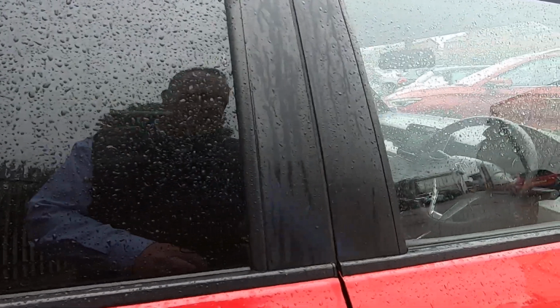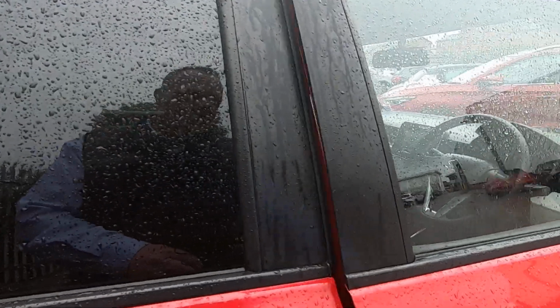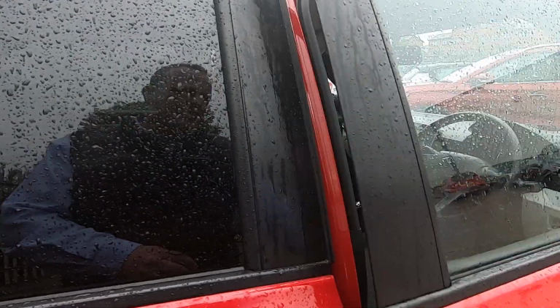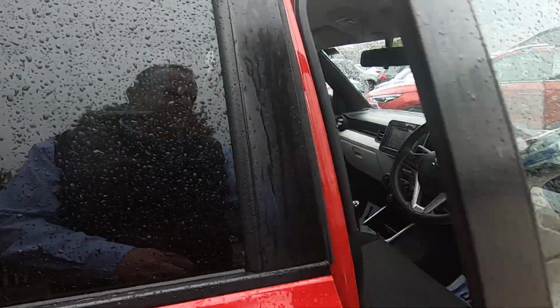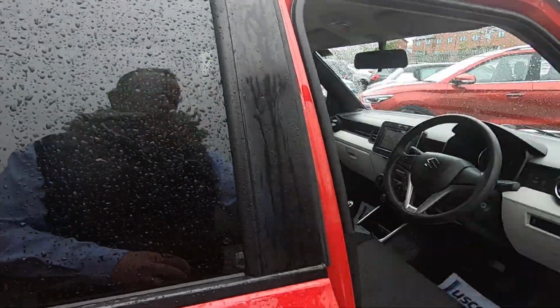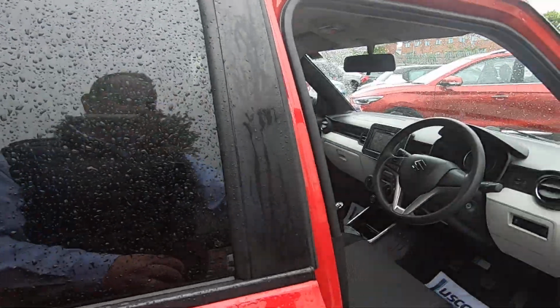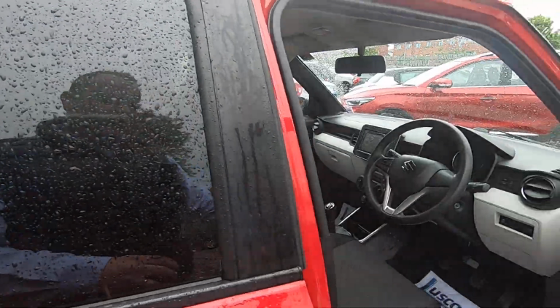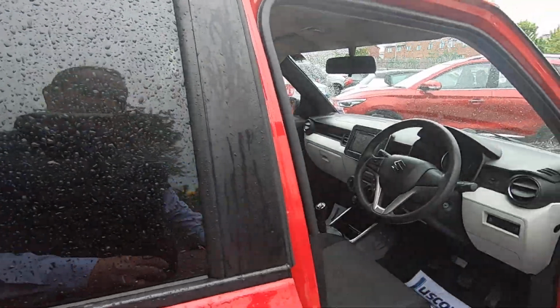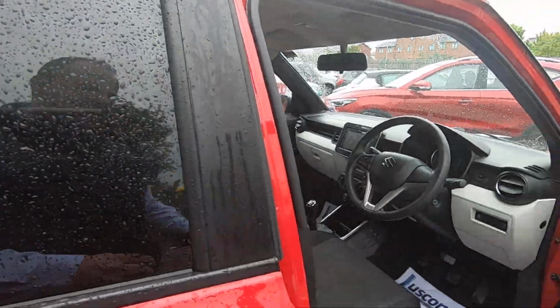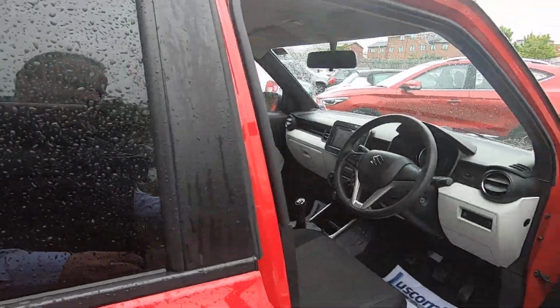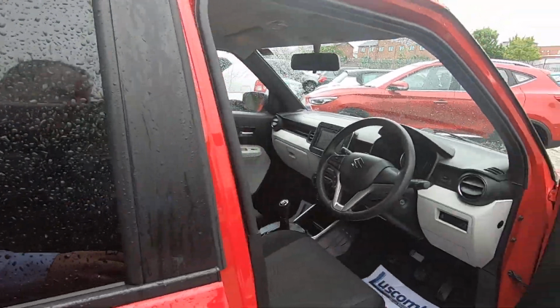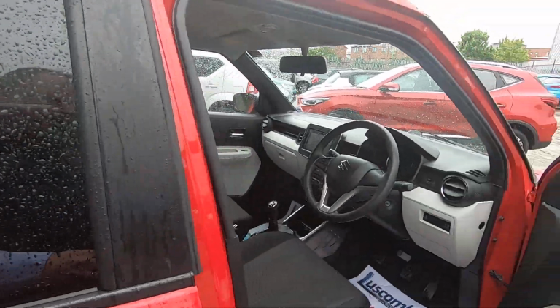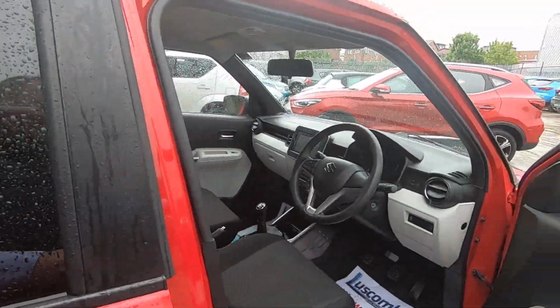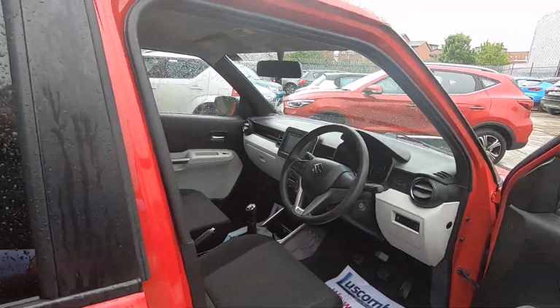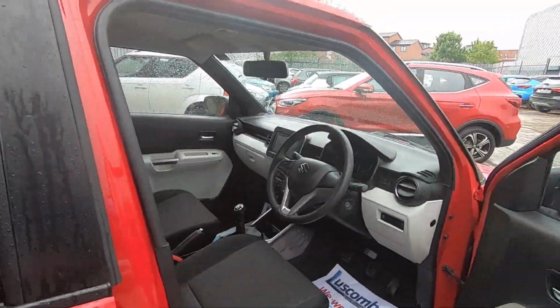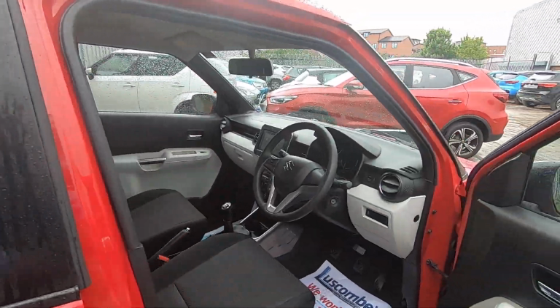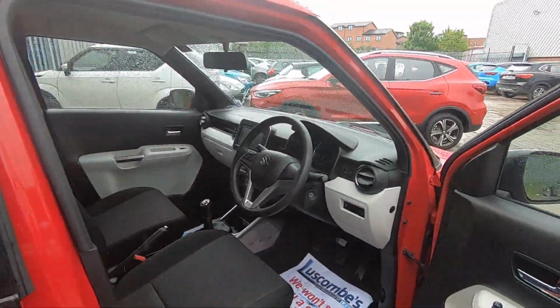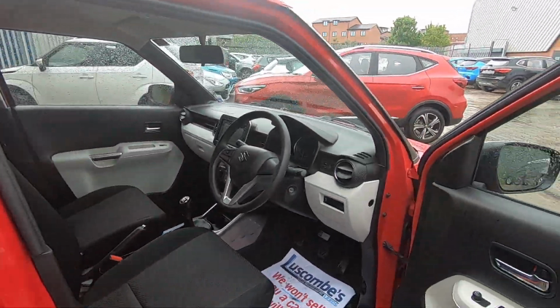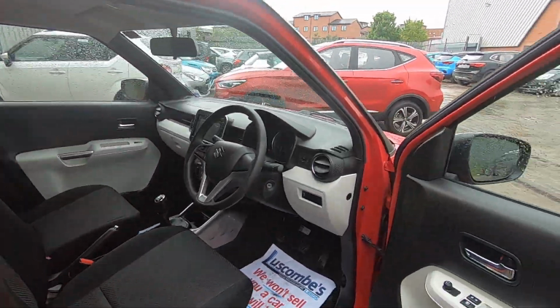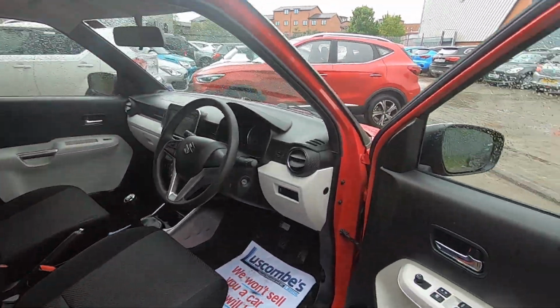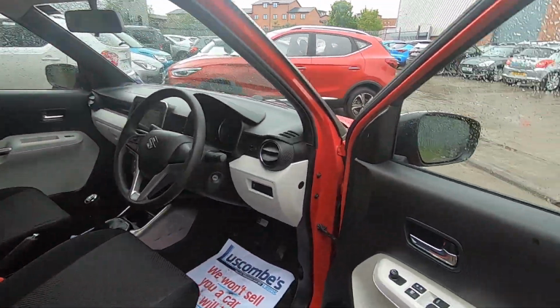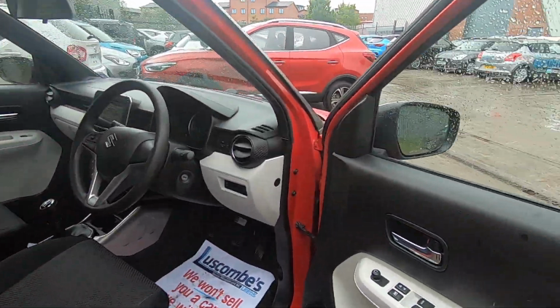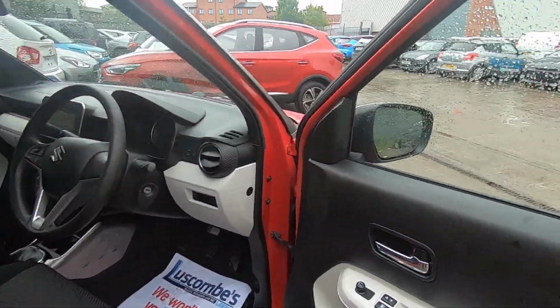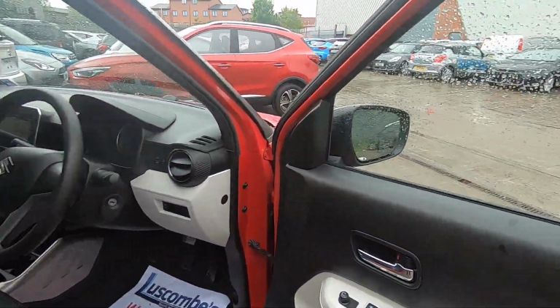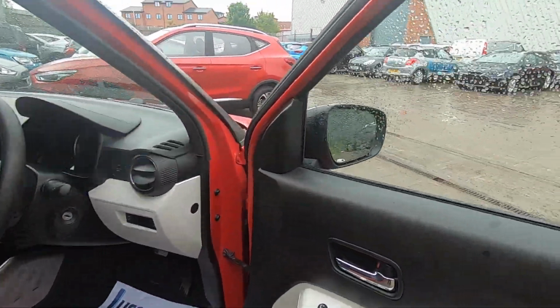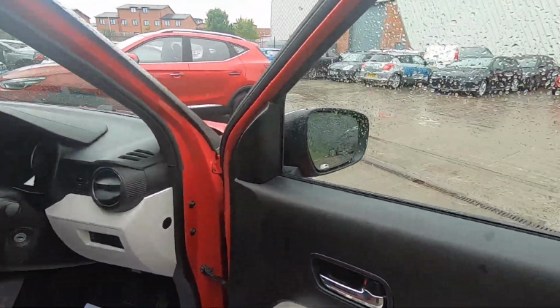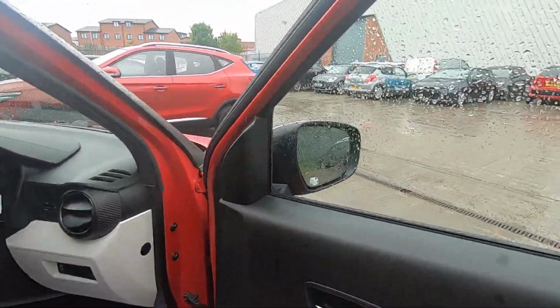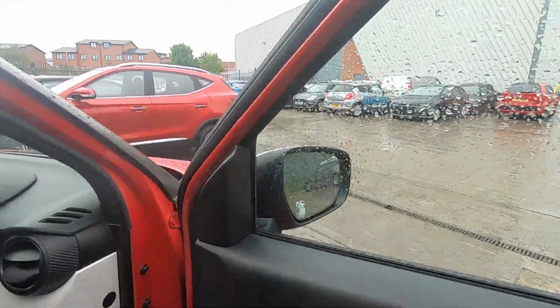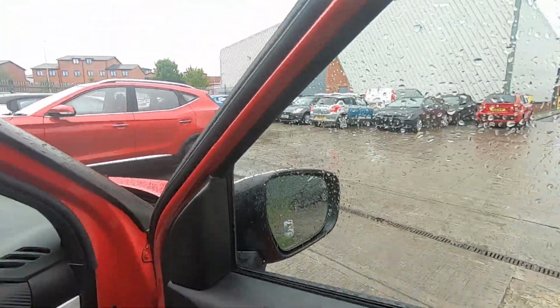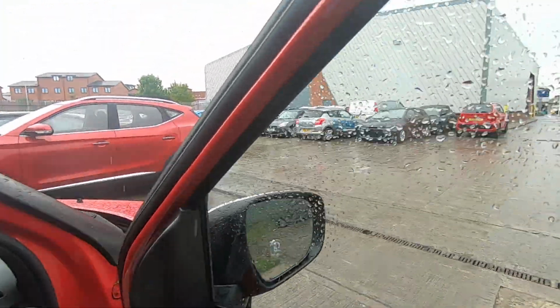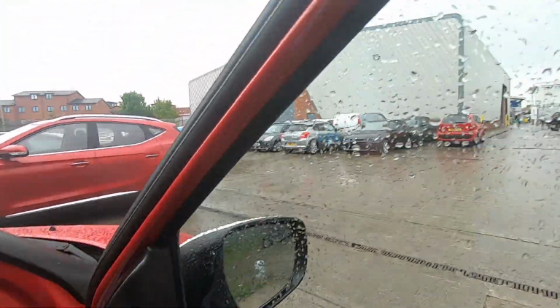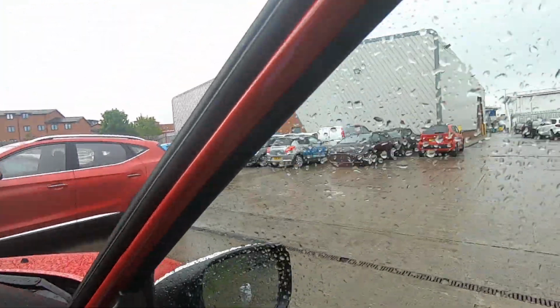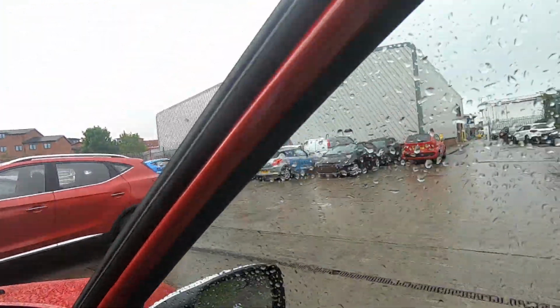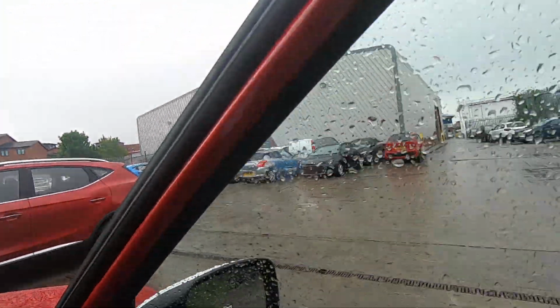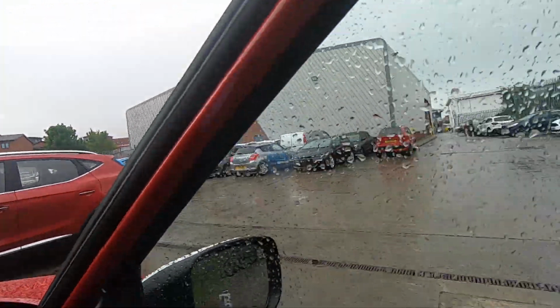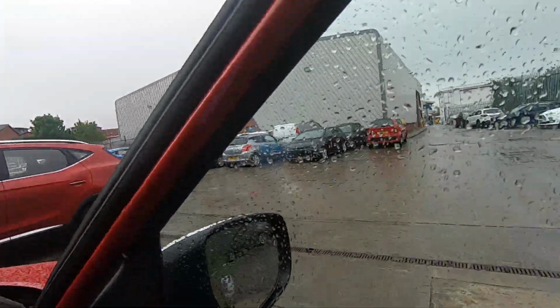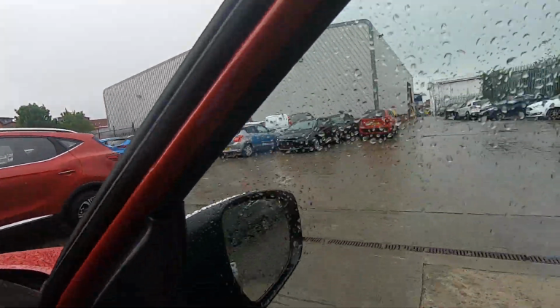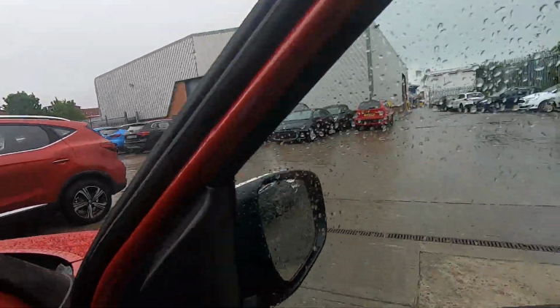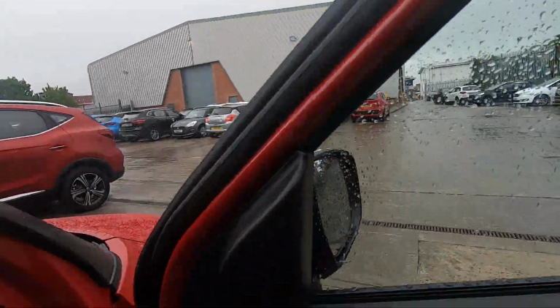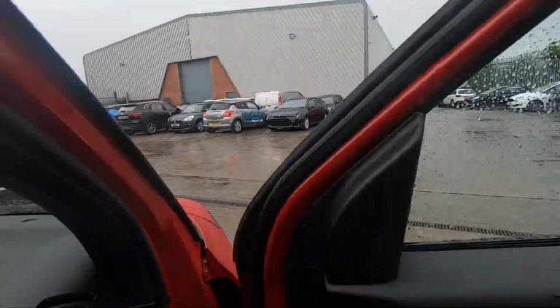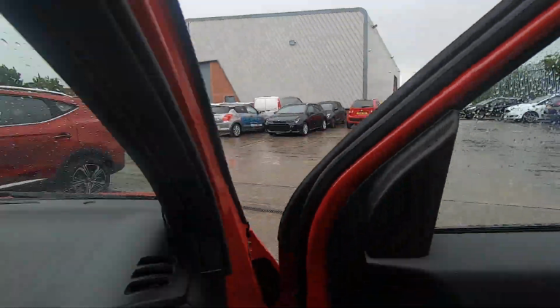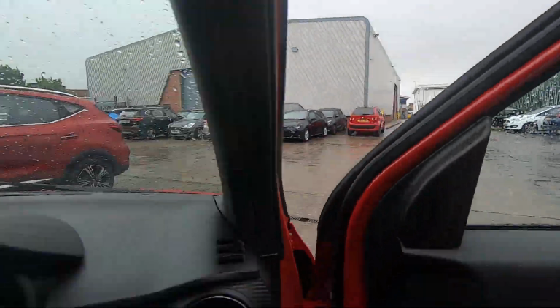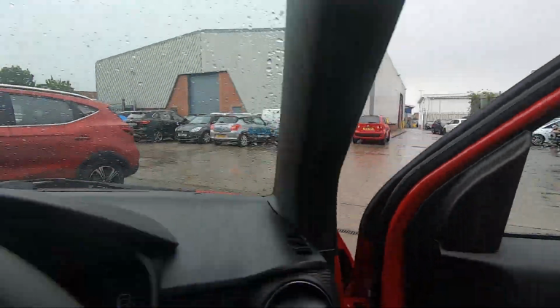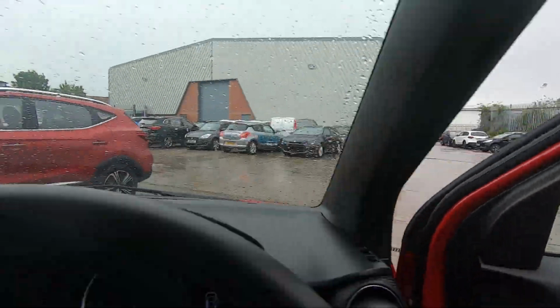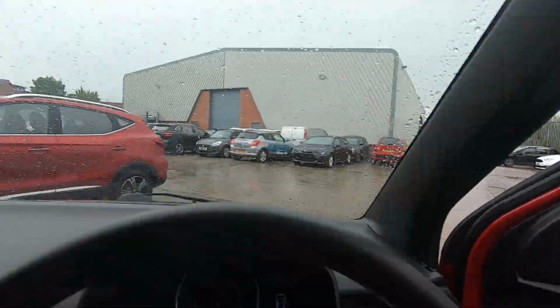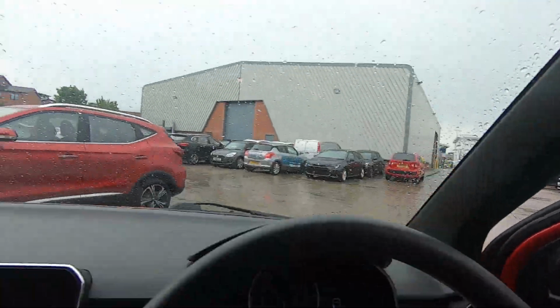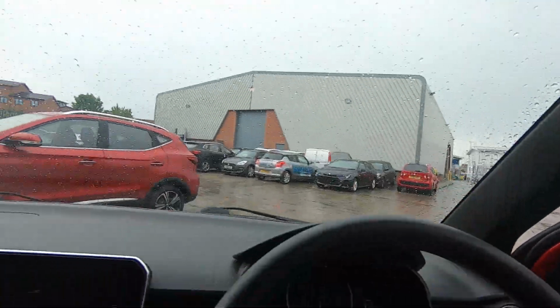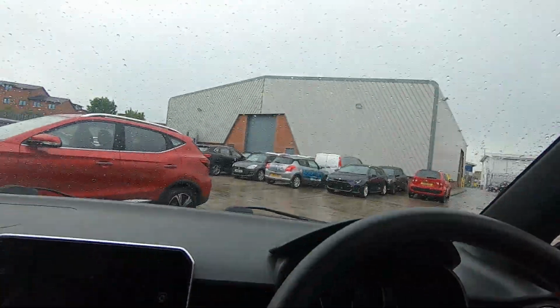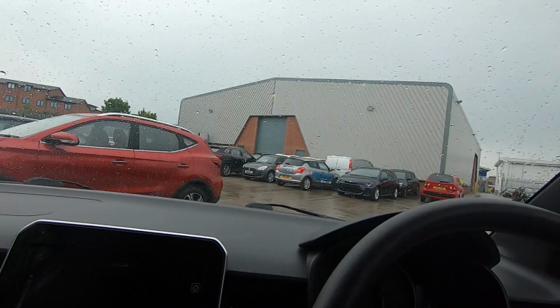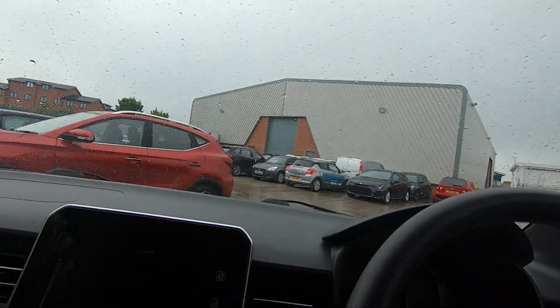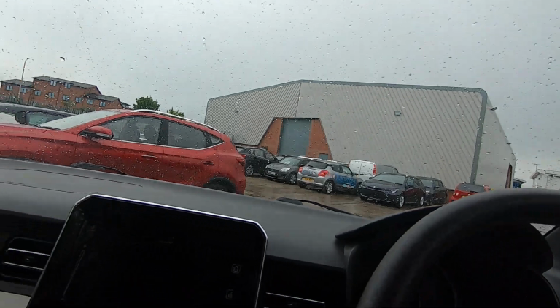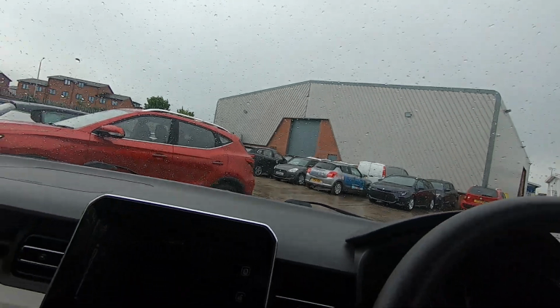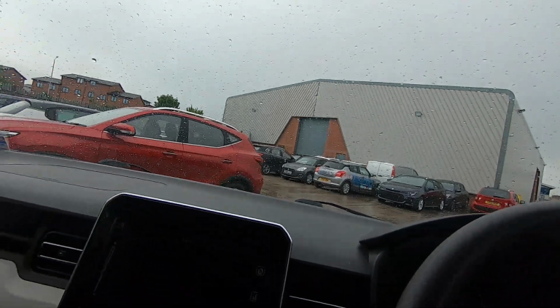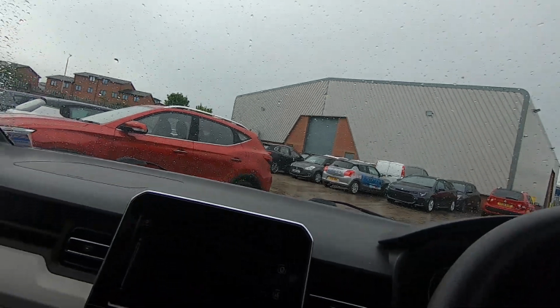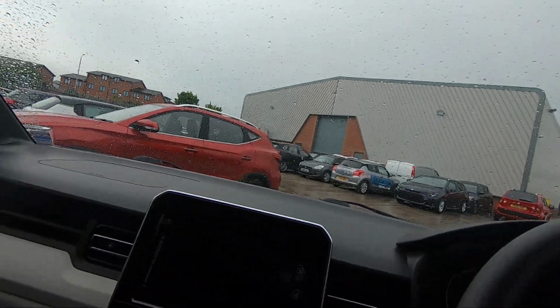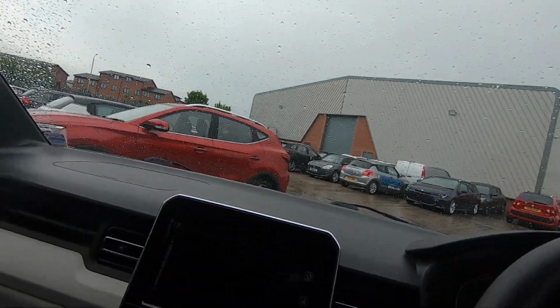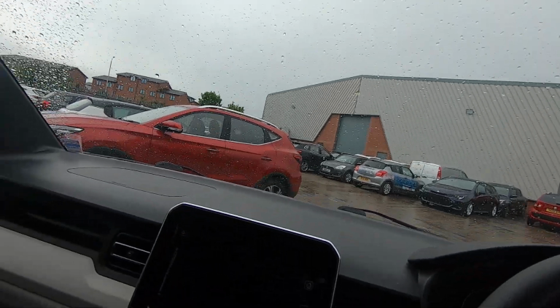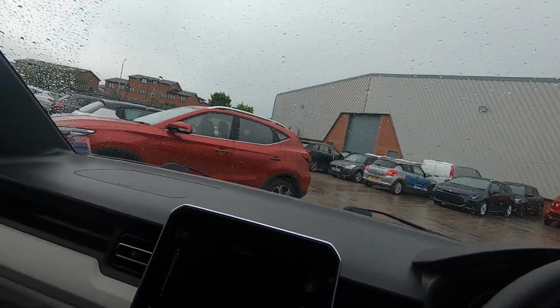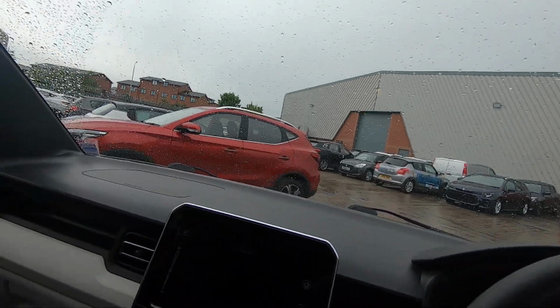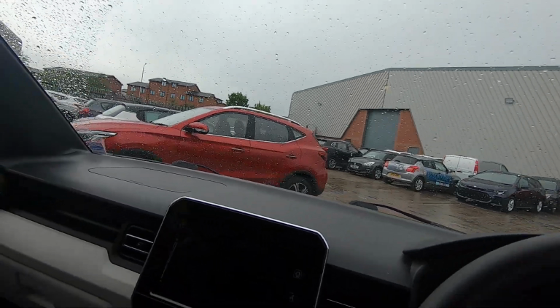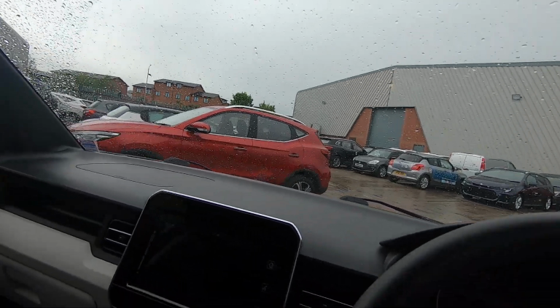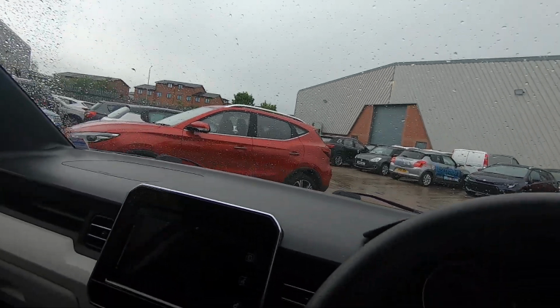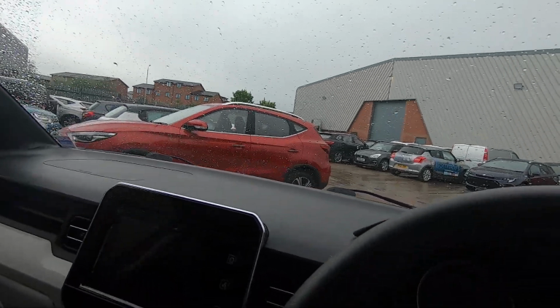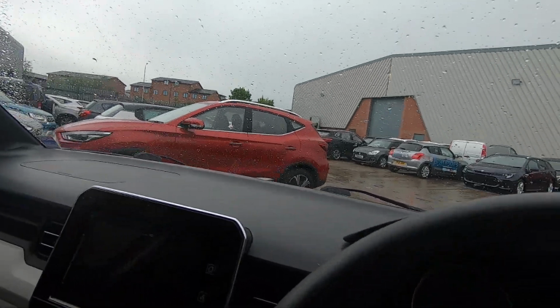Let's check into the driver's side. You've got electric windows and electric mirrors, as you would expect.